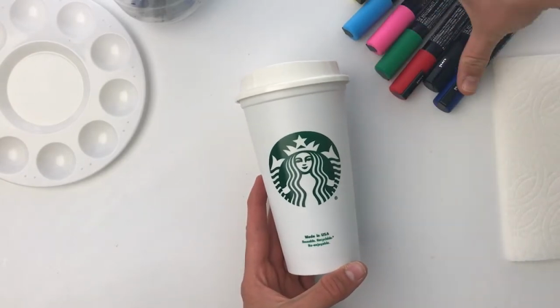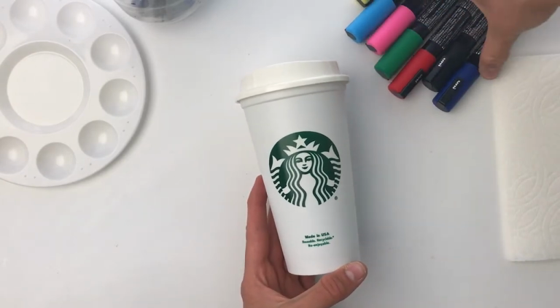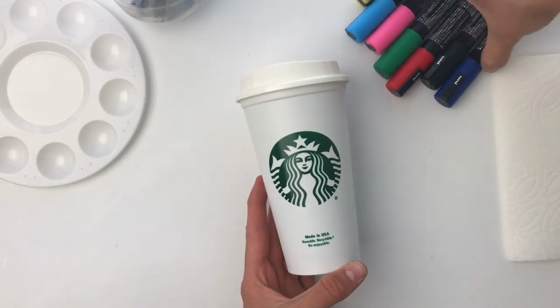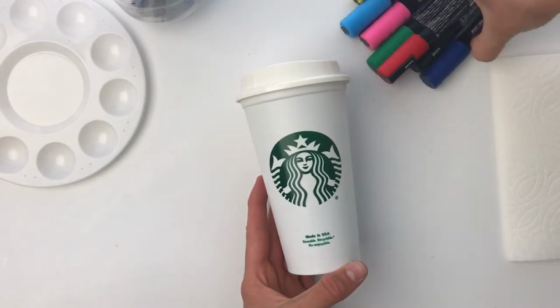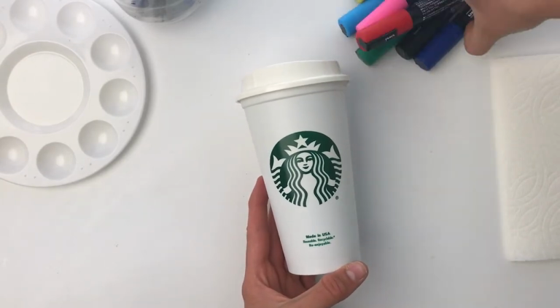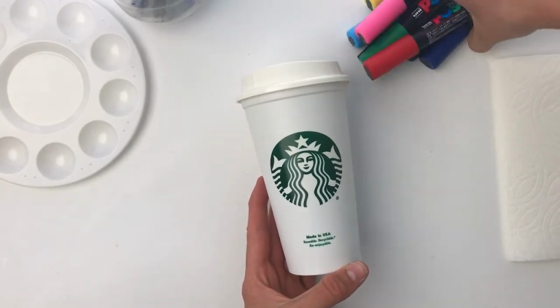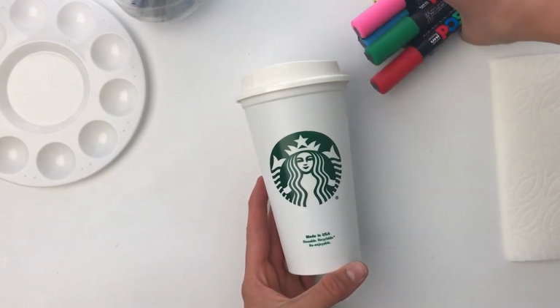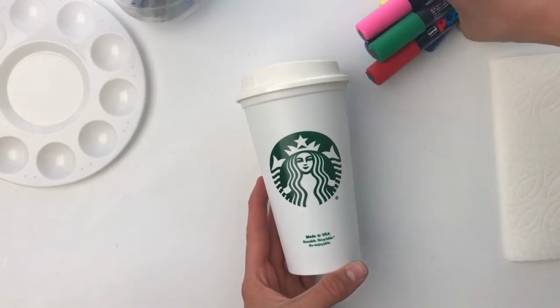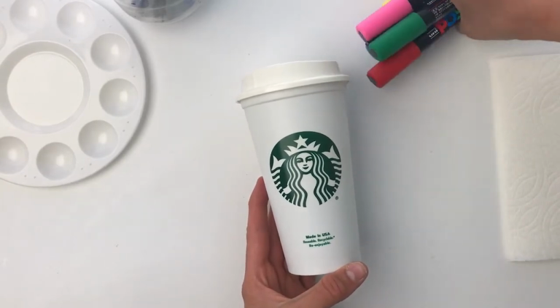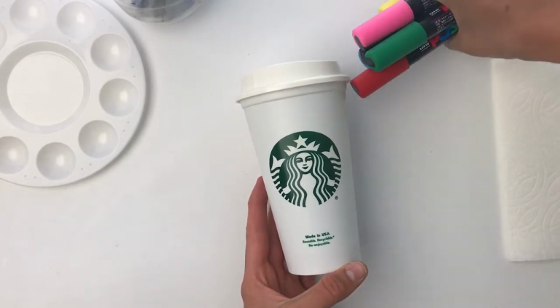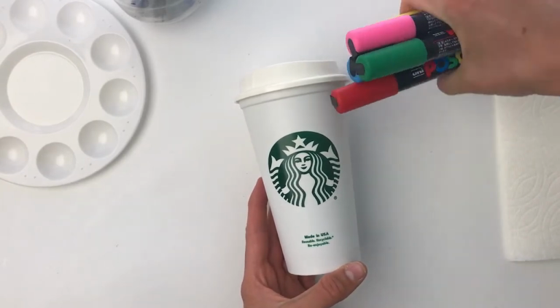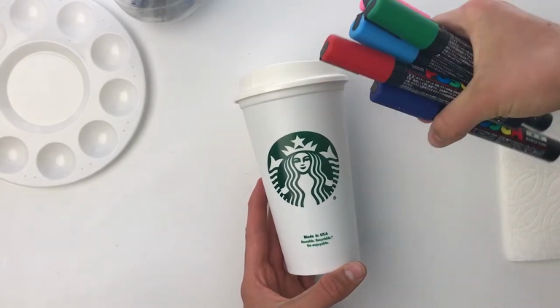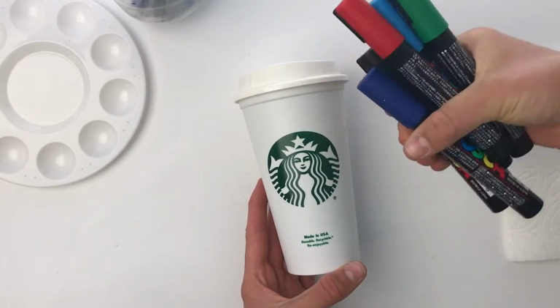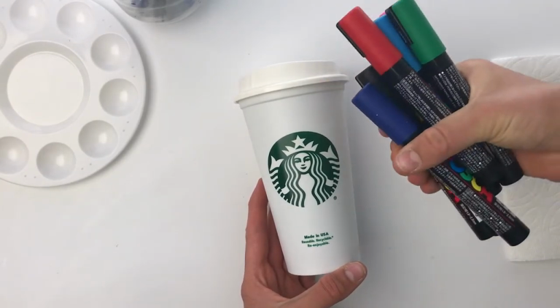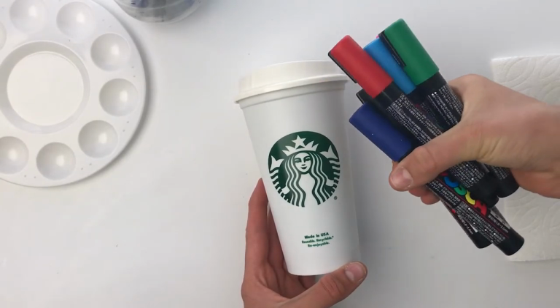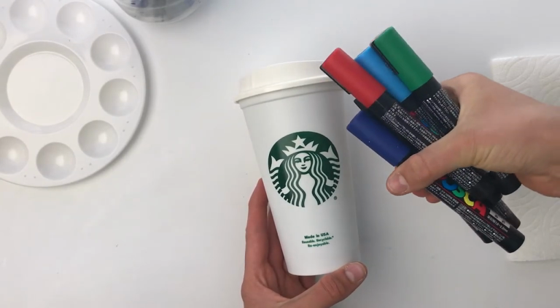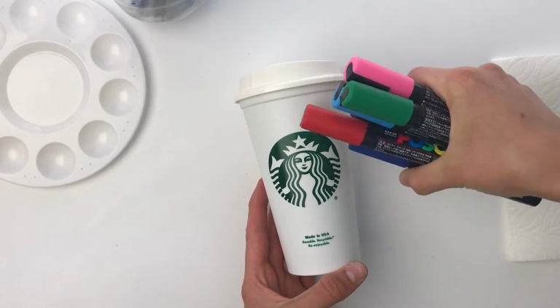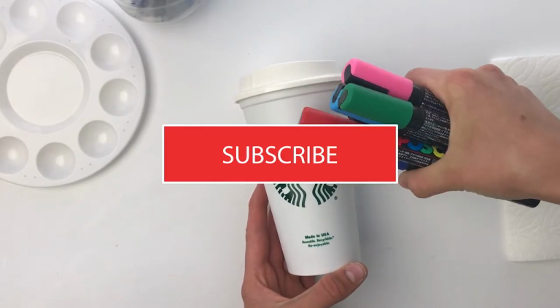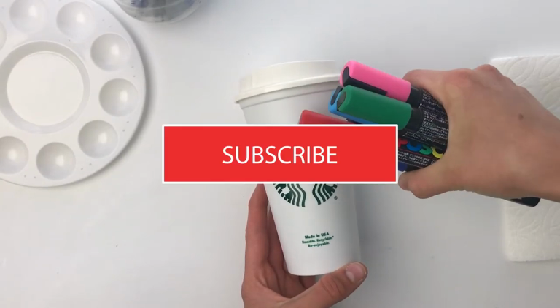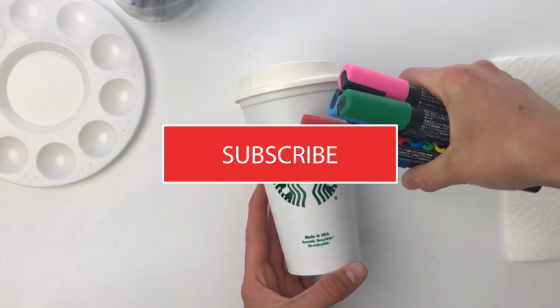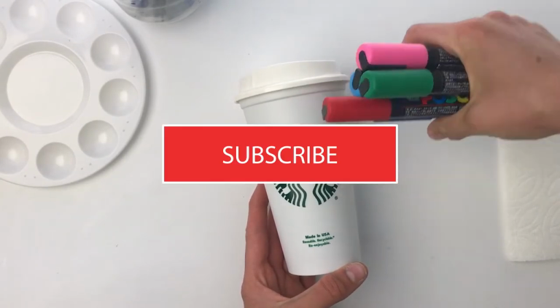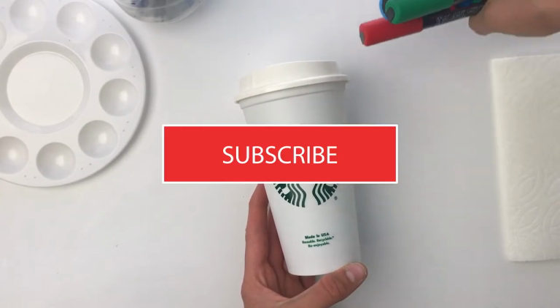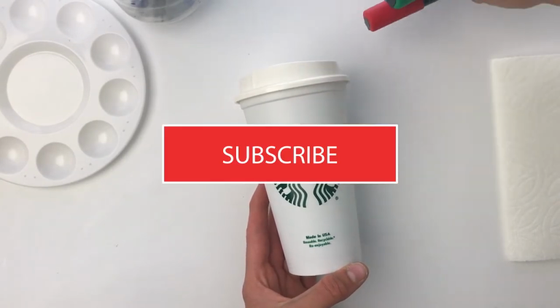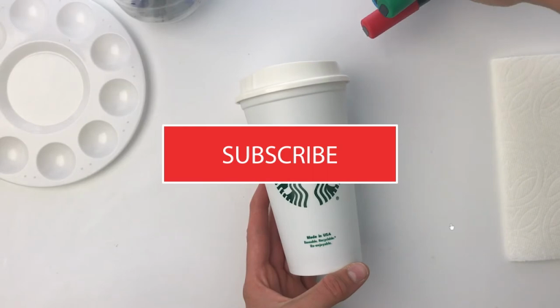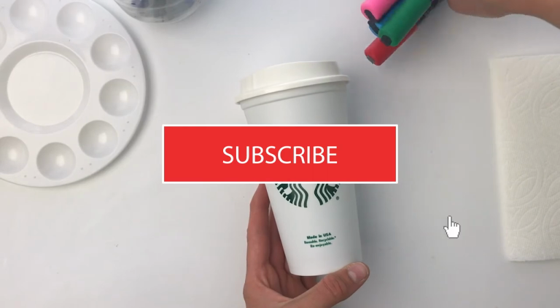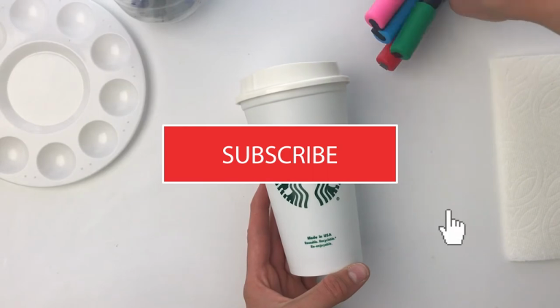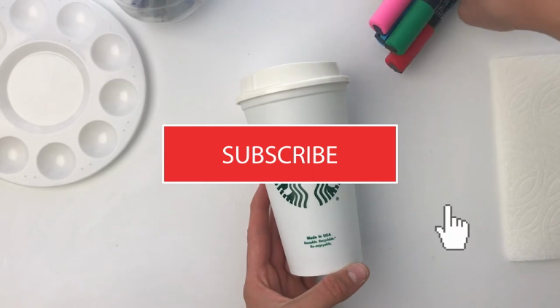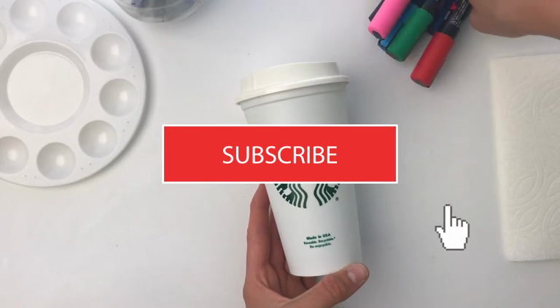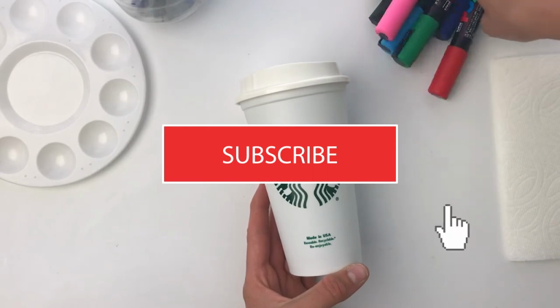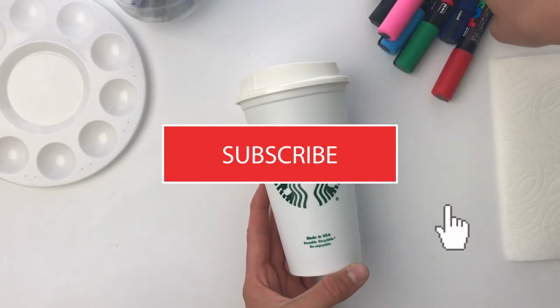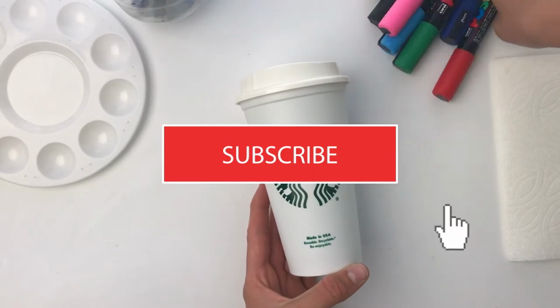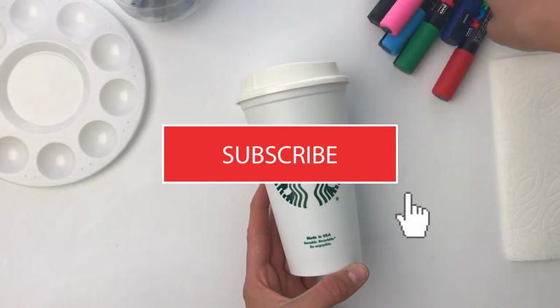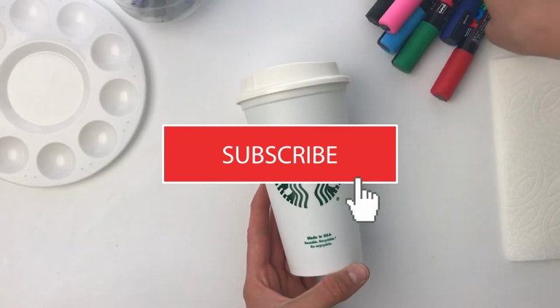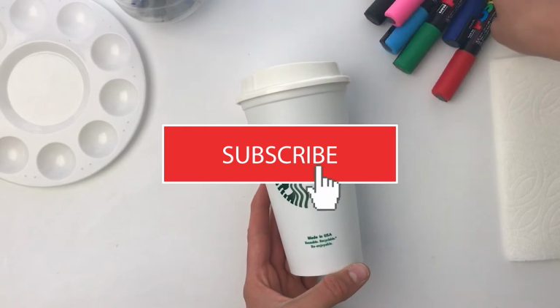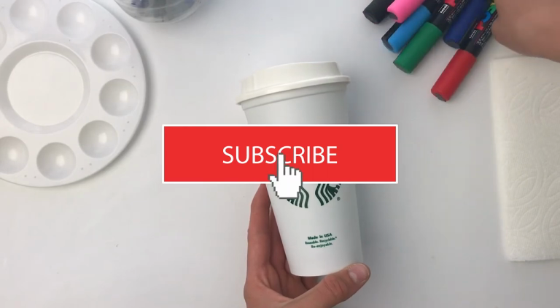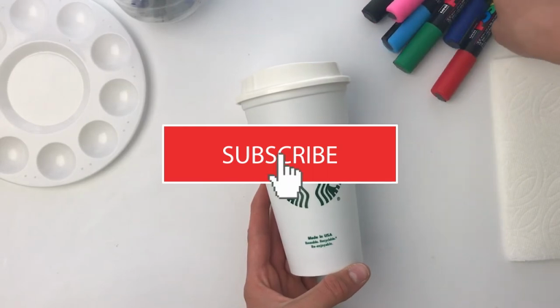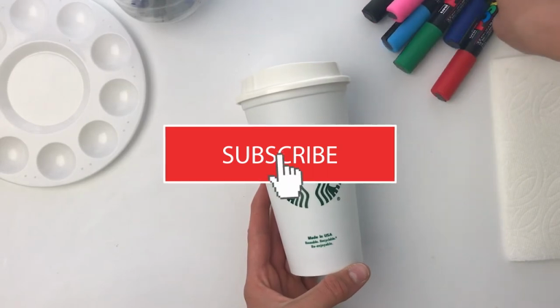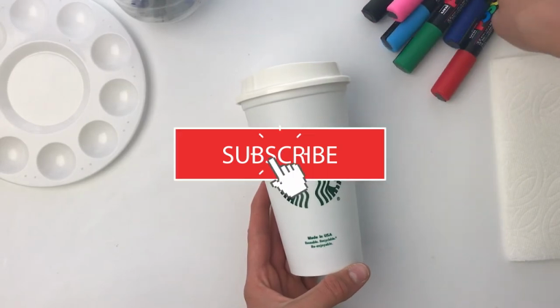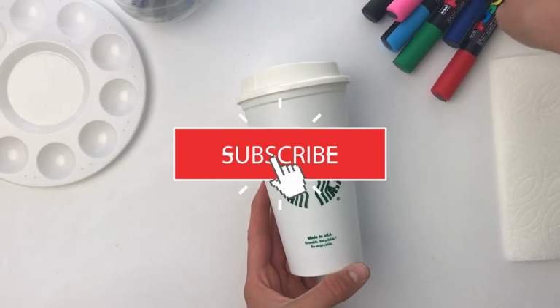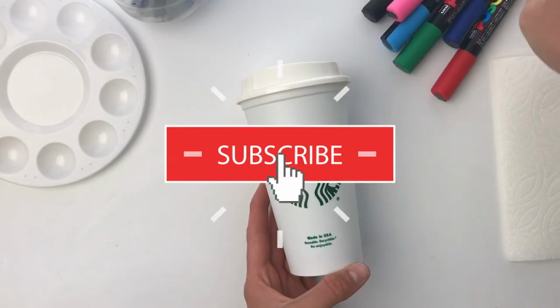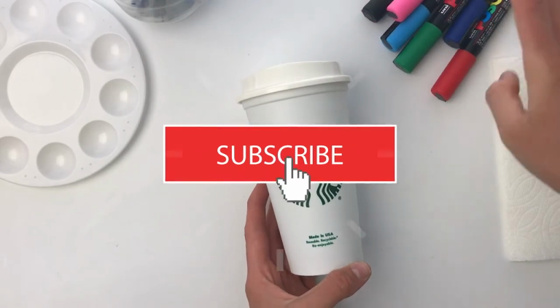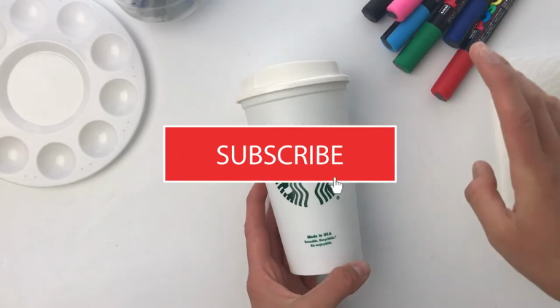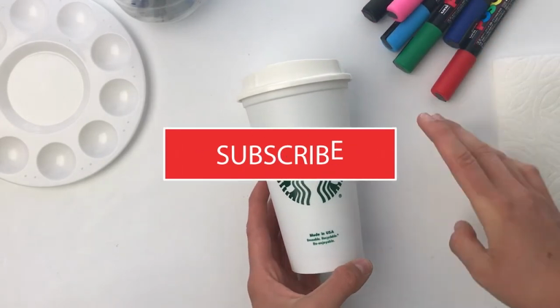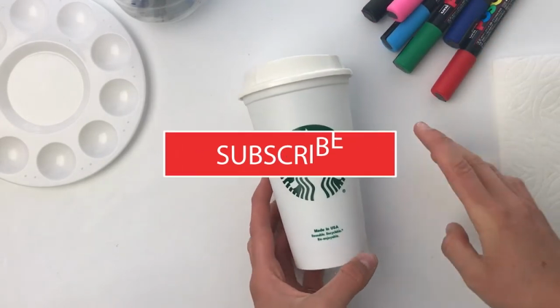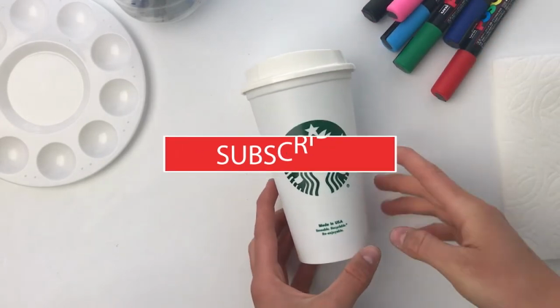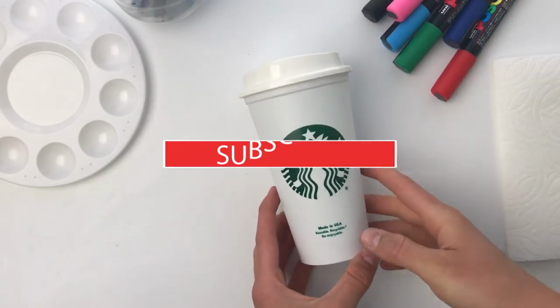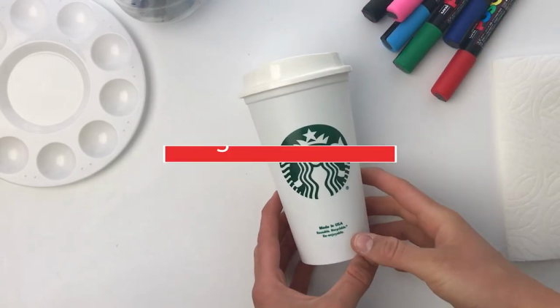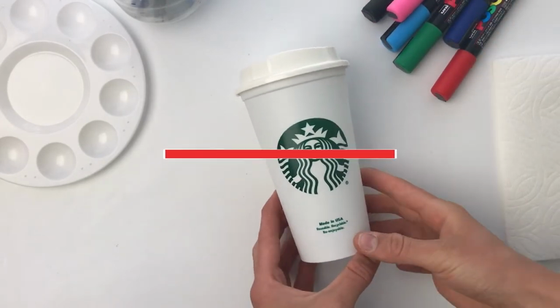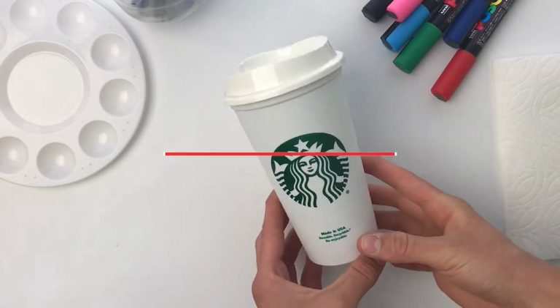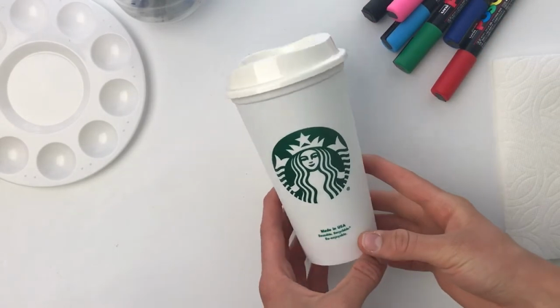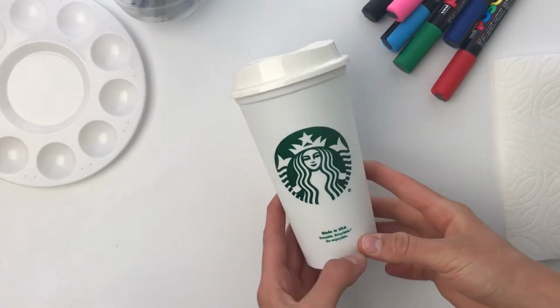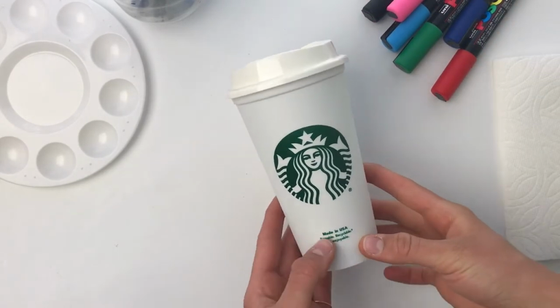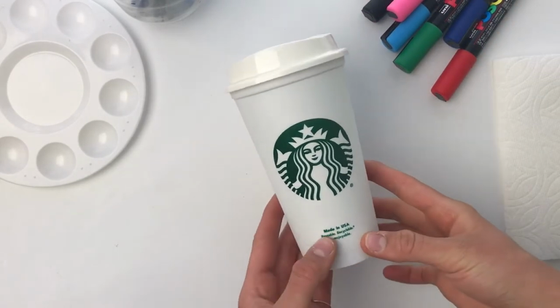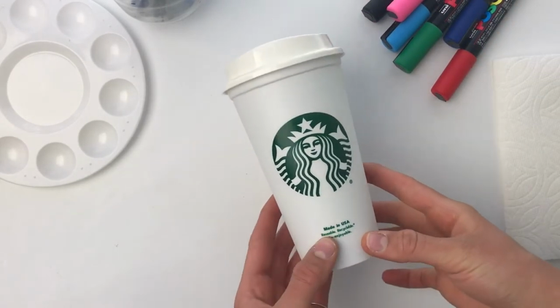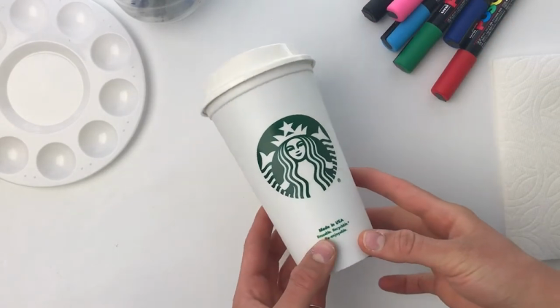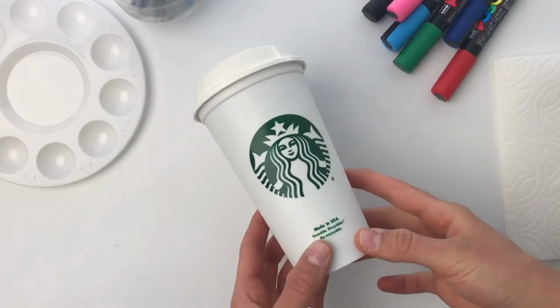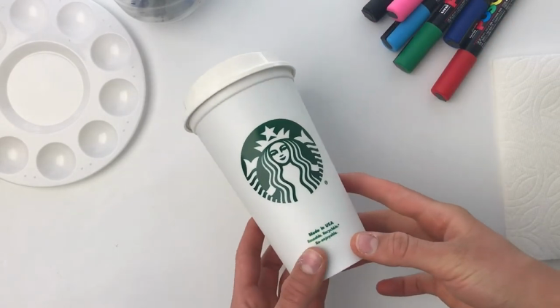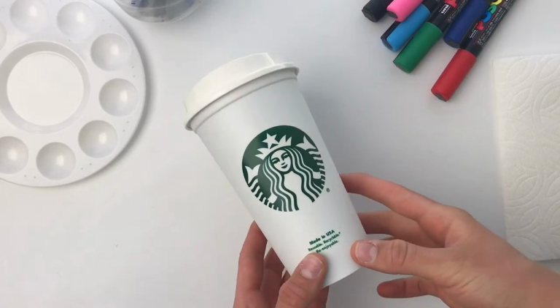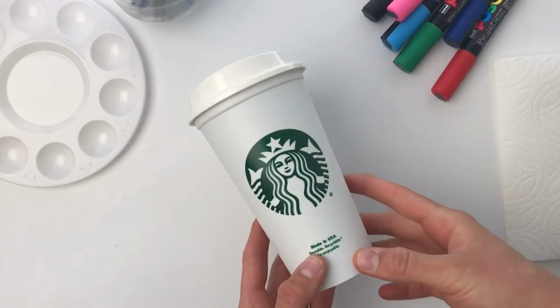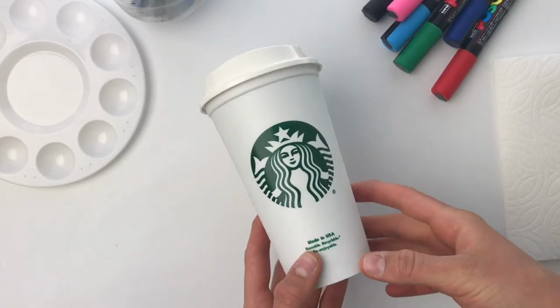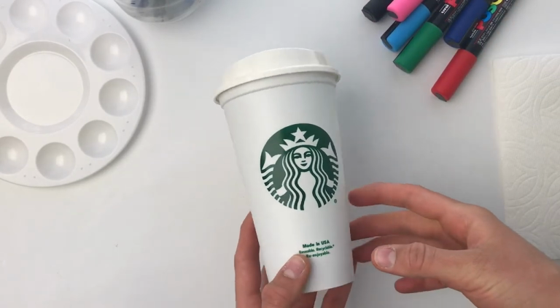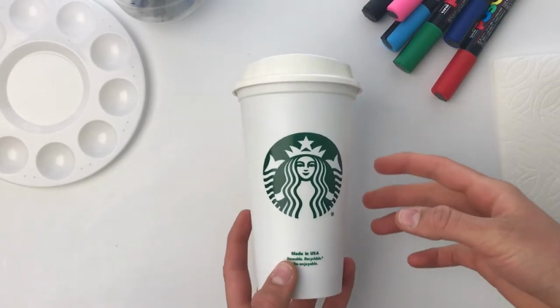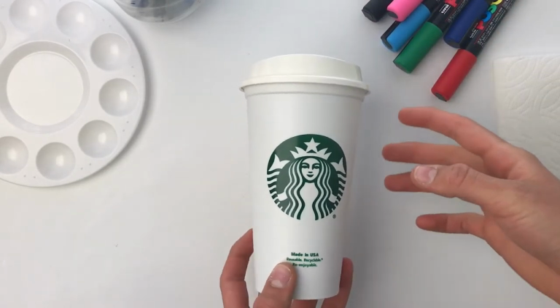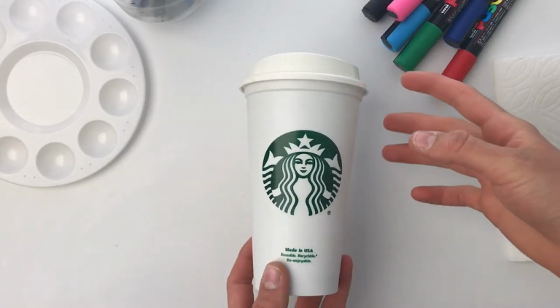If you are new to my channel please subscribe down below and click the bell so you can be notified each time I post a new video.